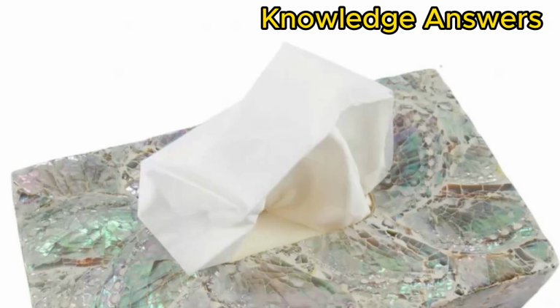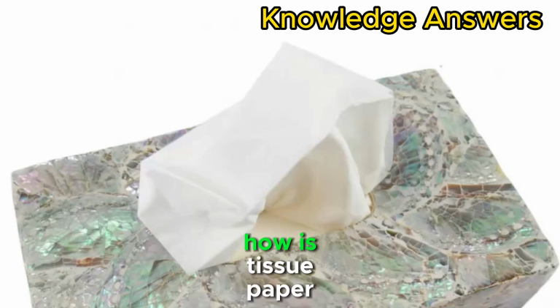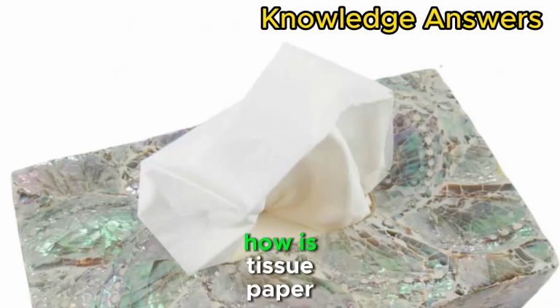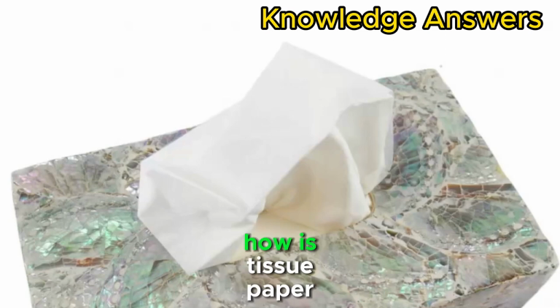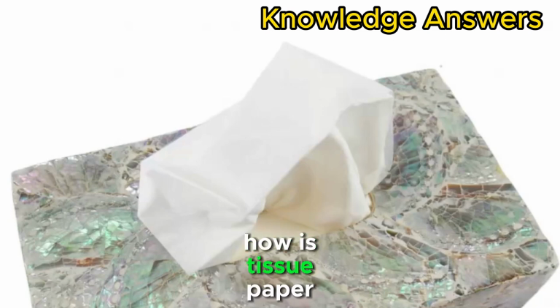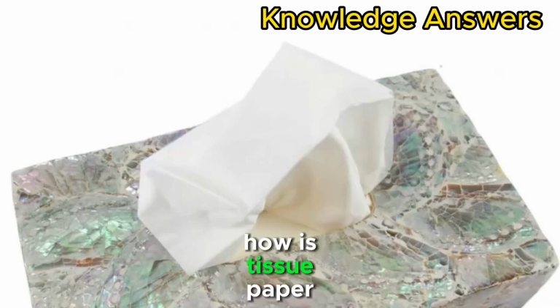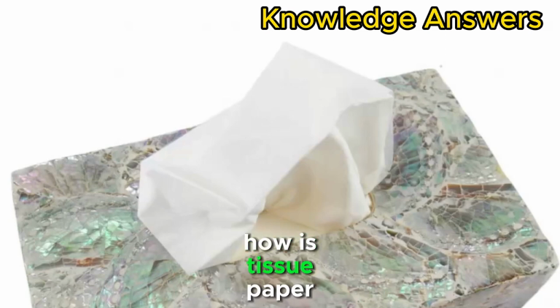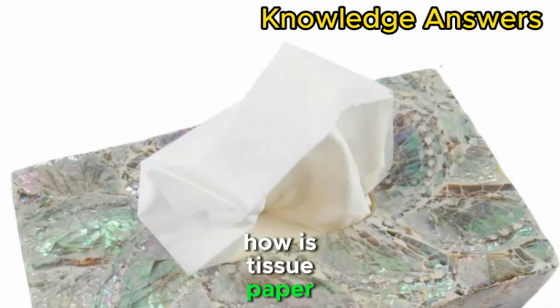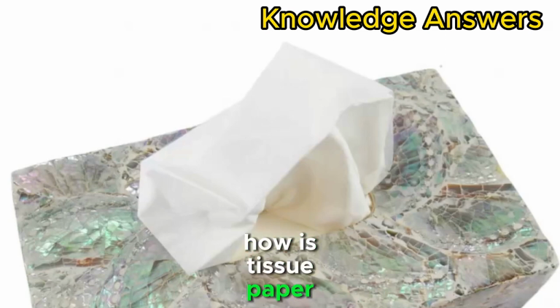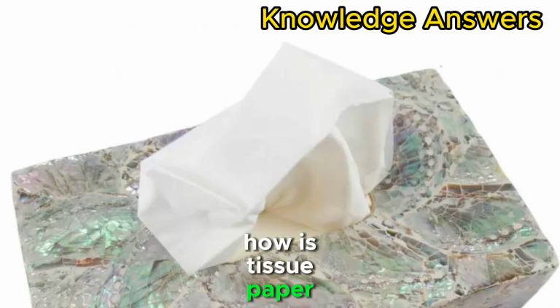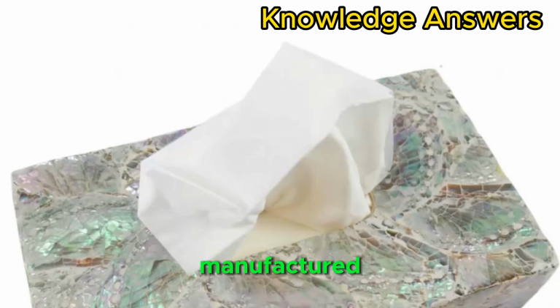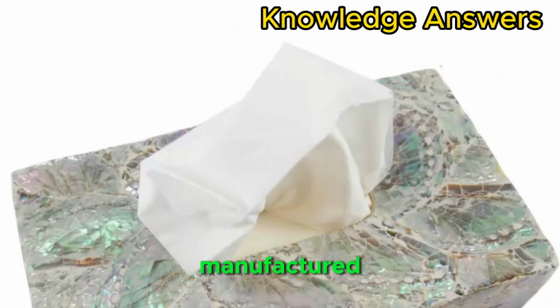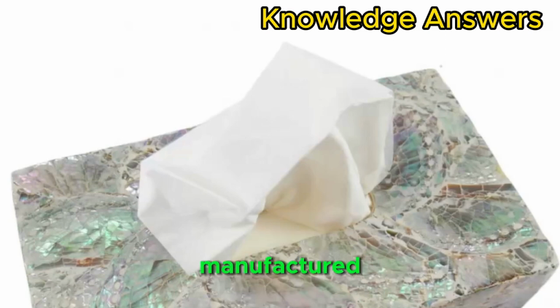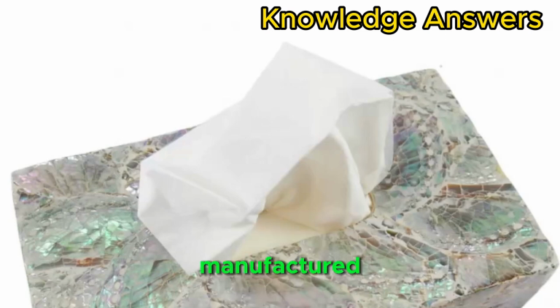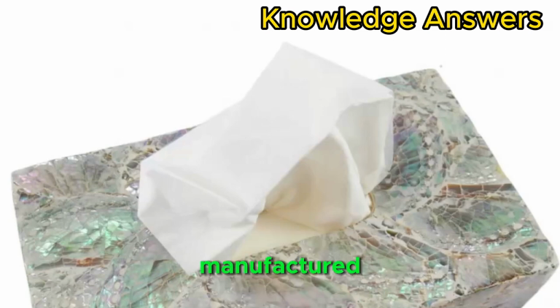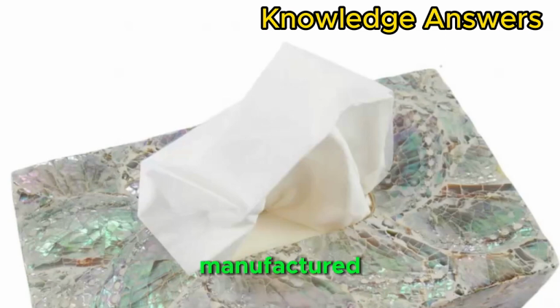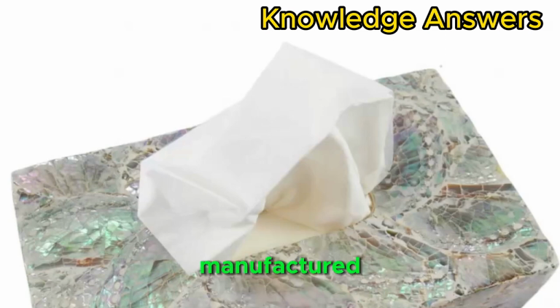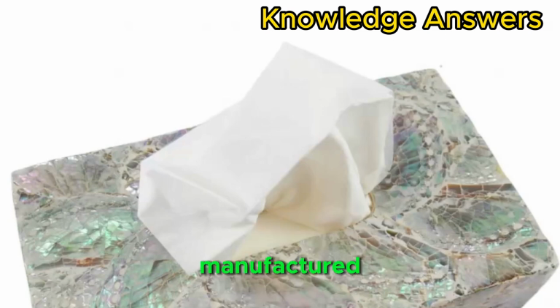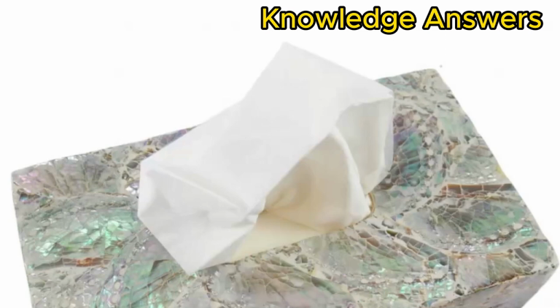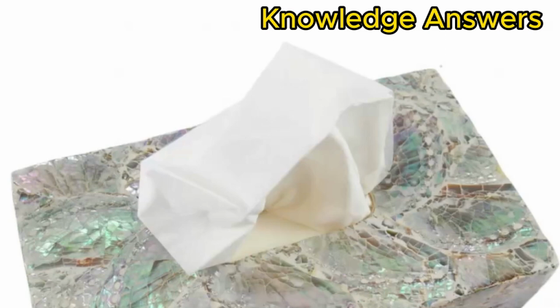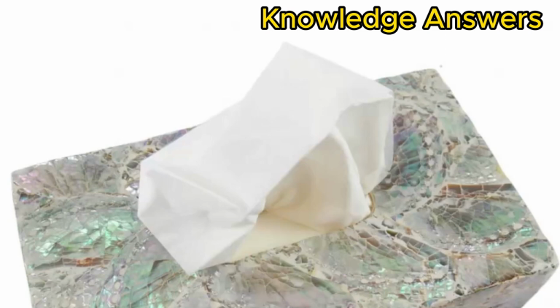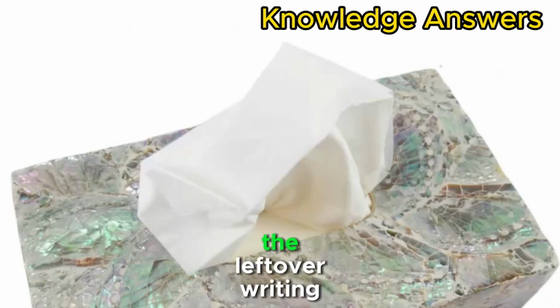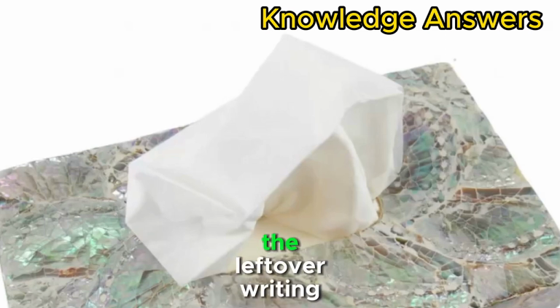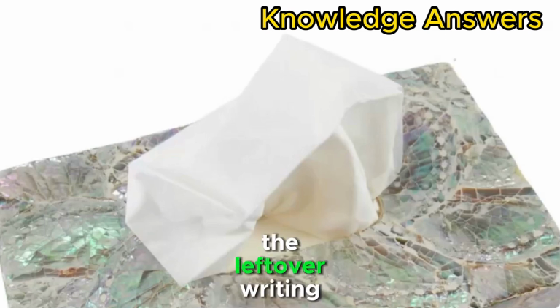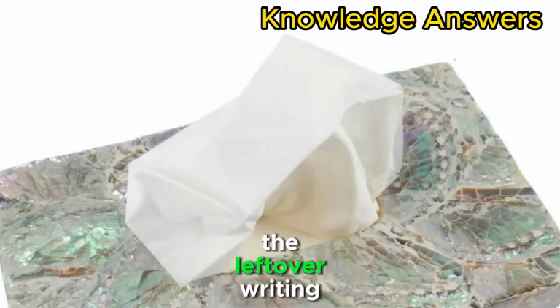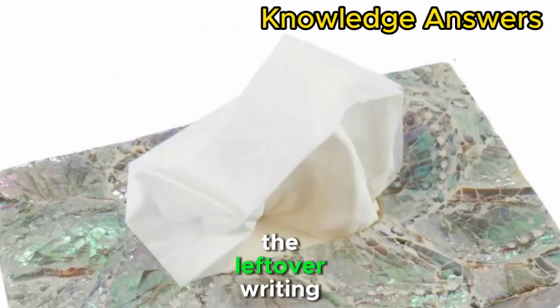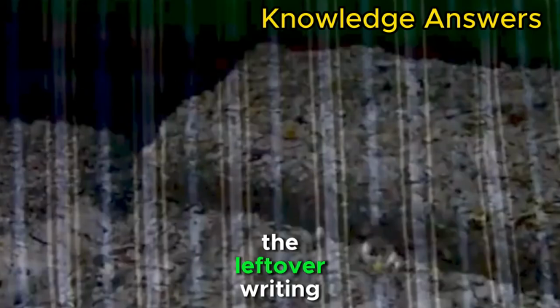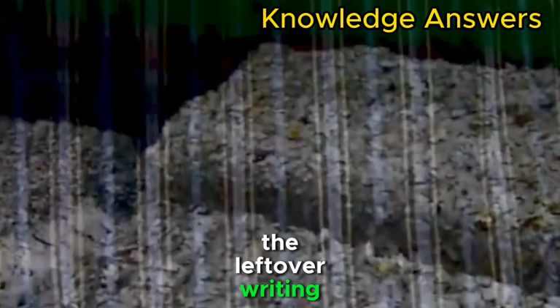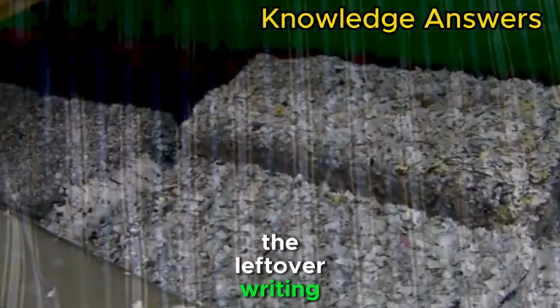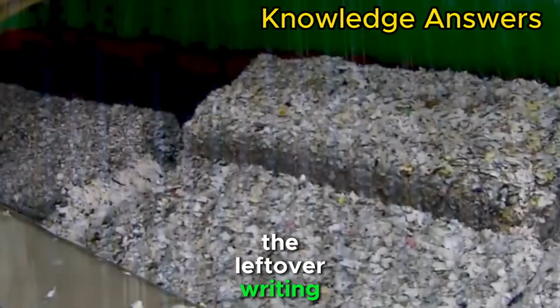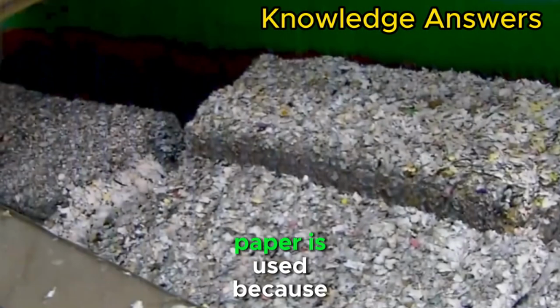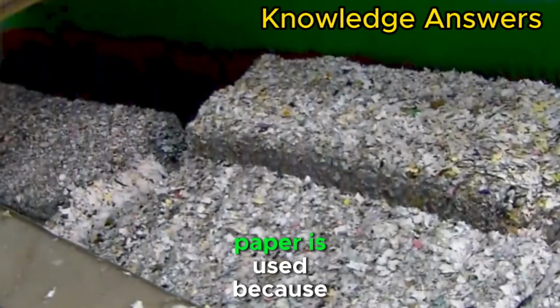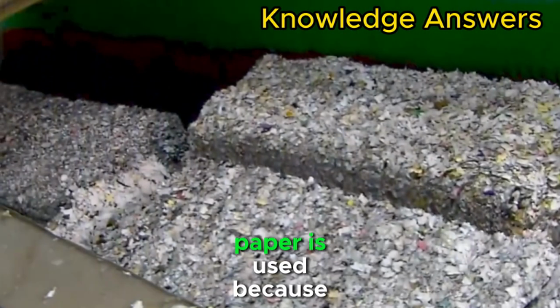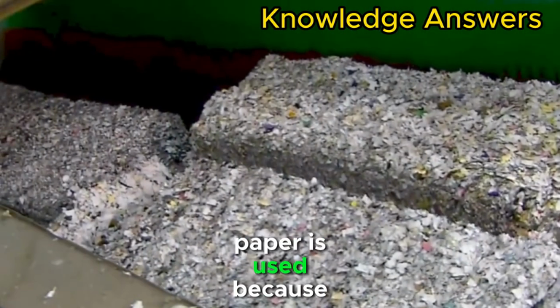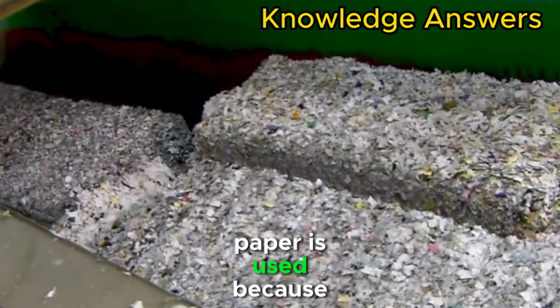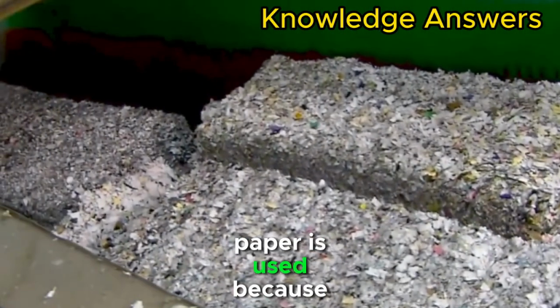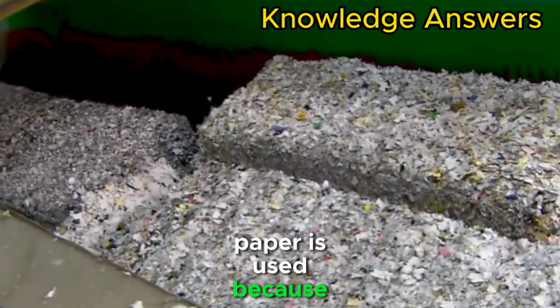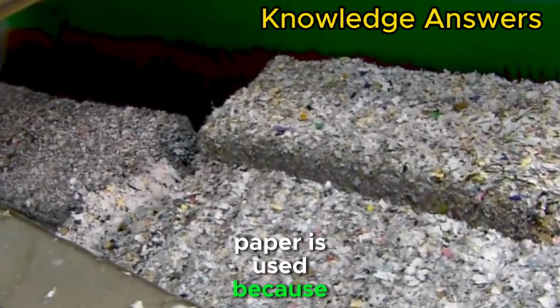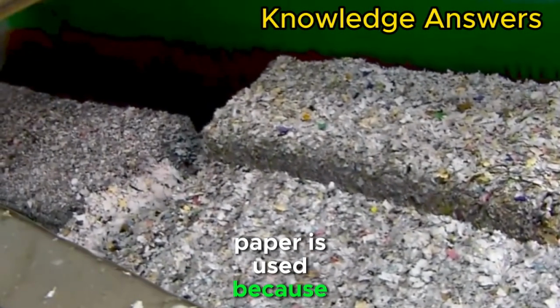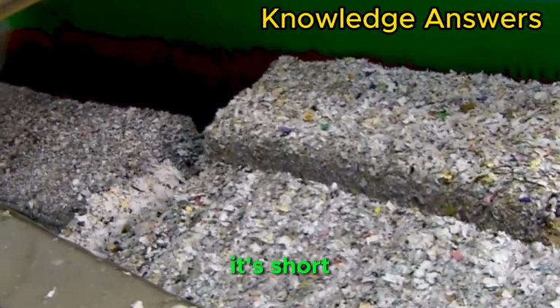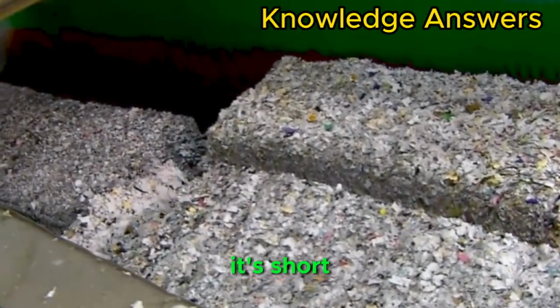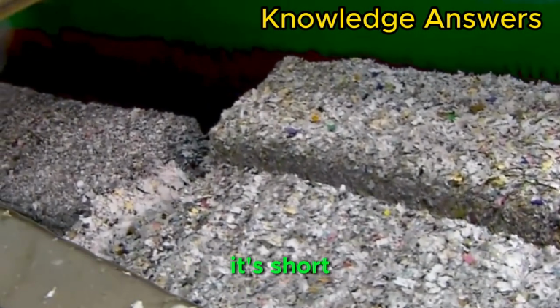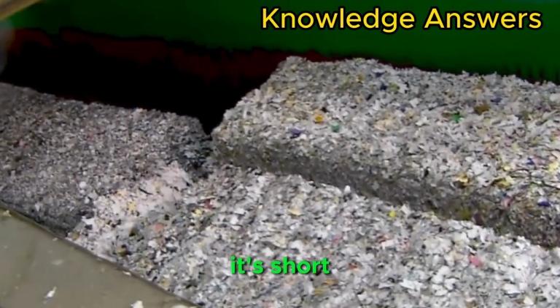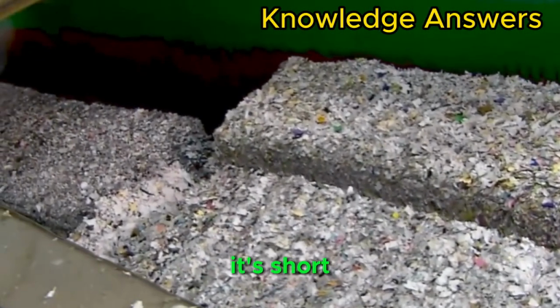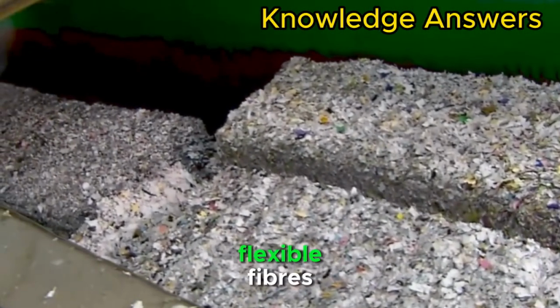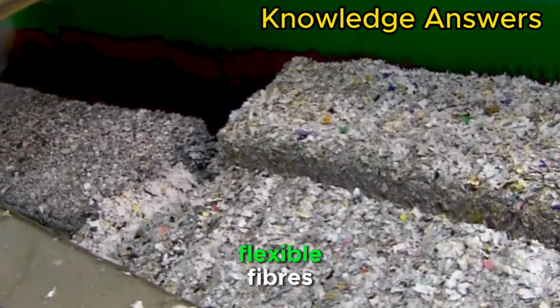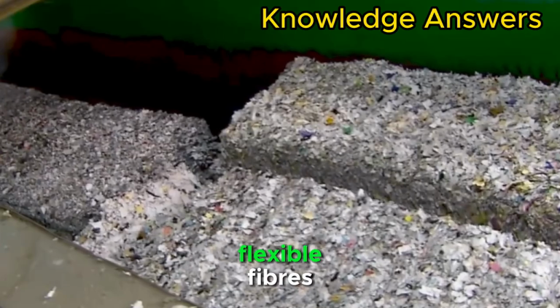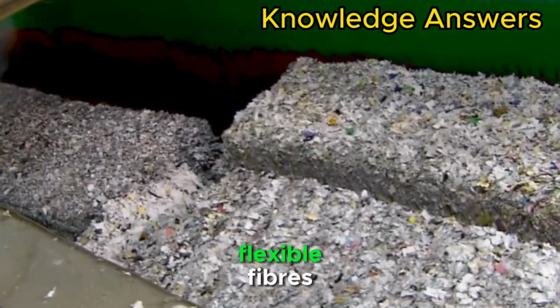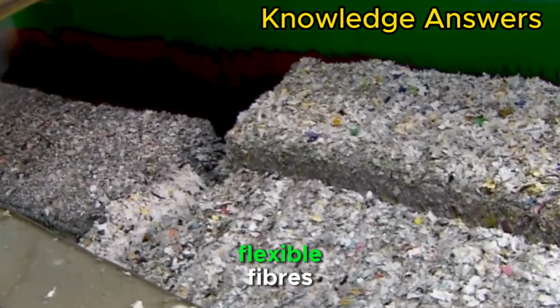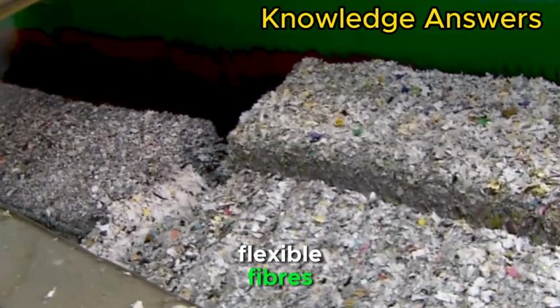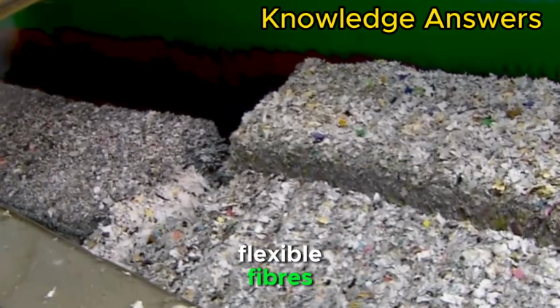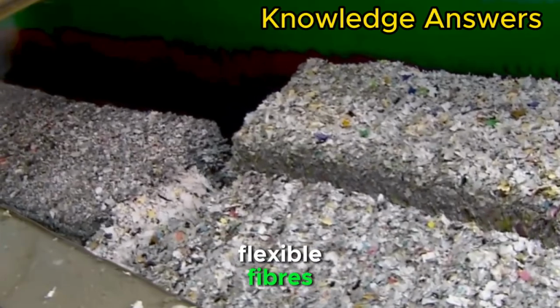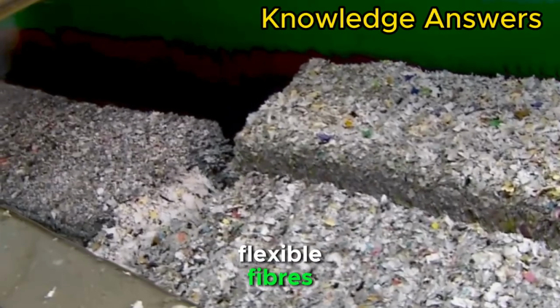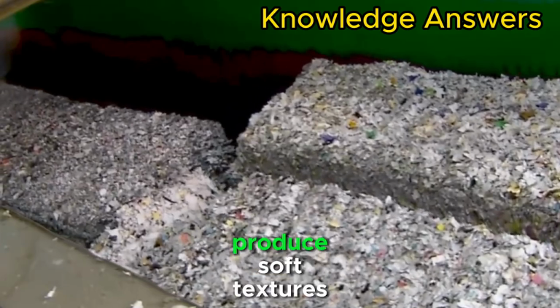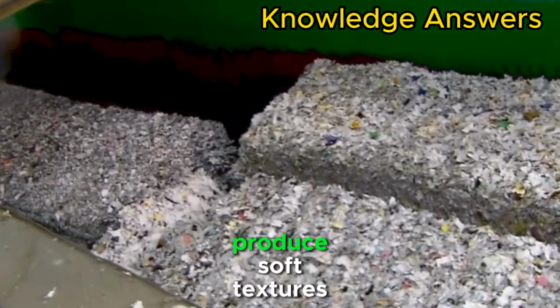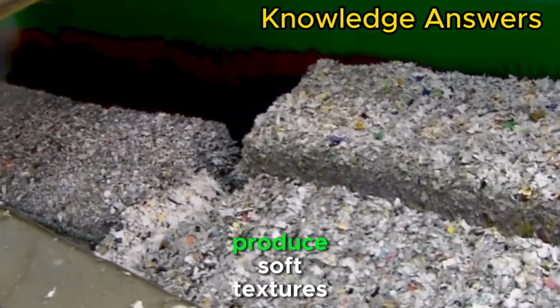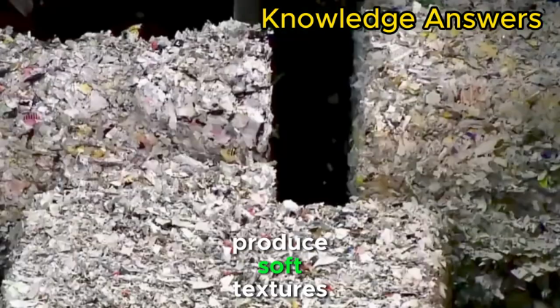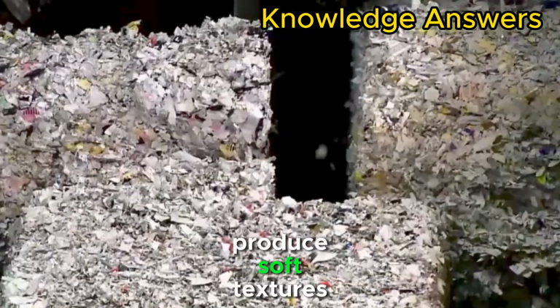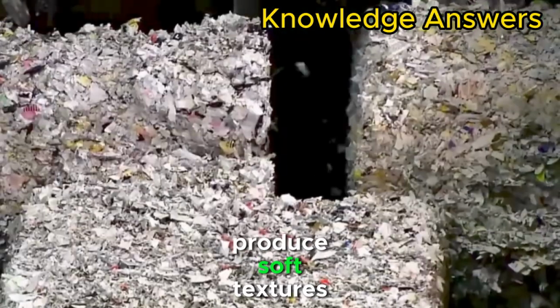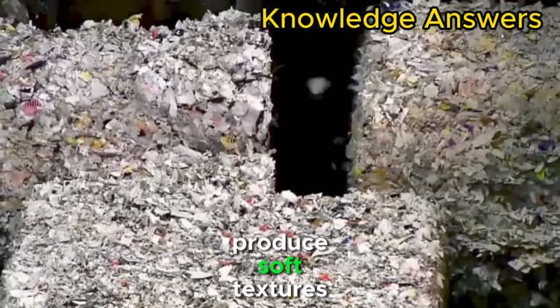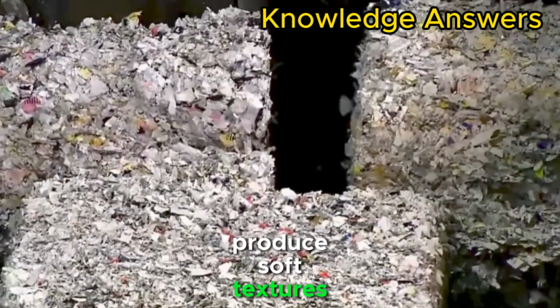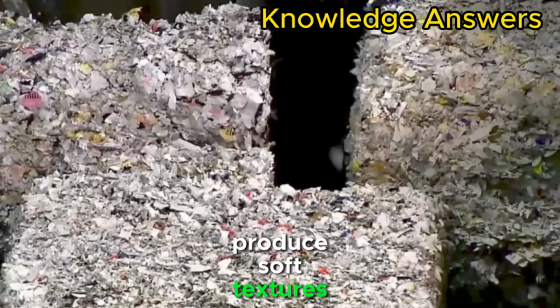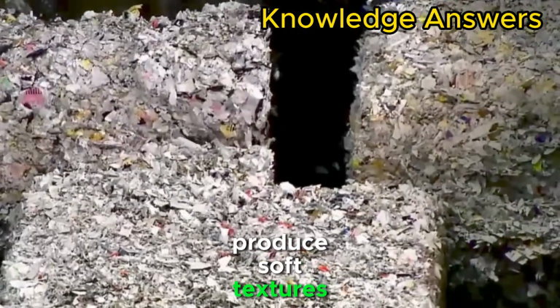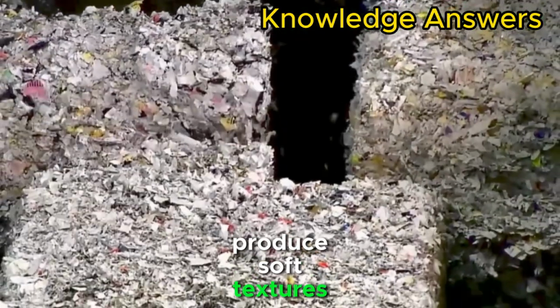How is tissue paper manufactured? Leftover writing paper is used because its short, flexible fibers produce soft textures.